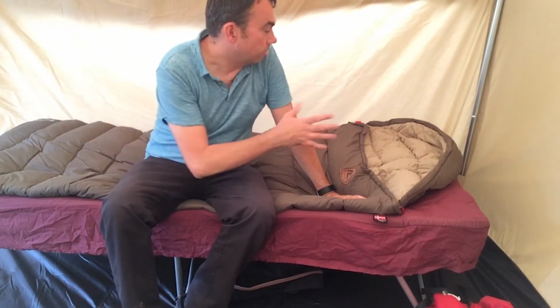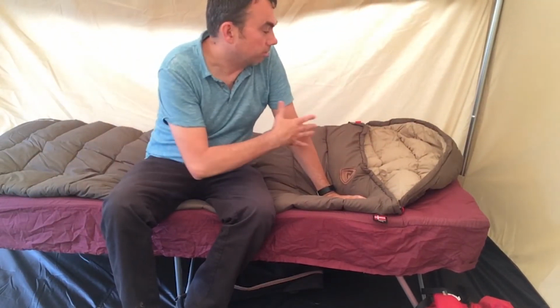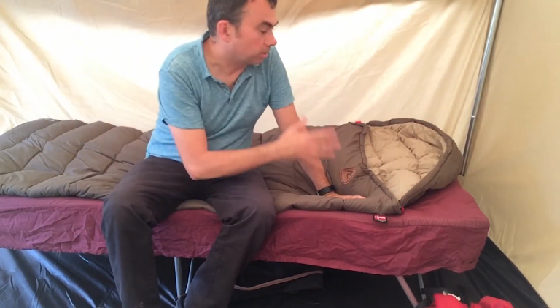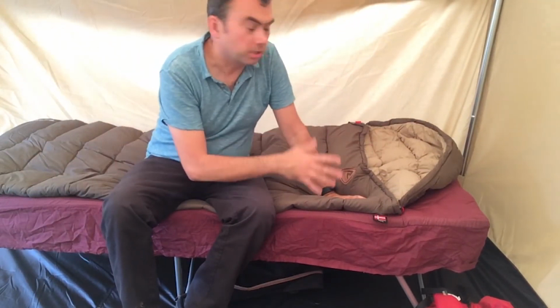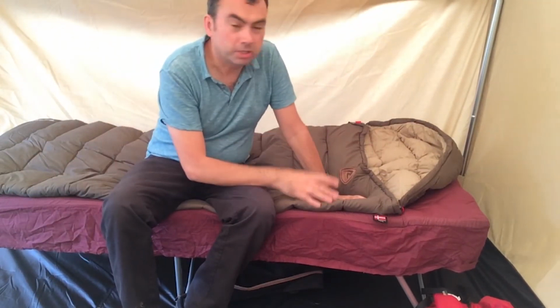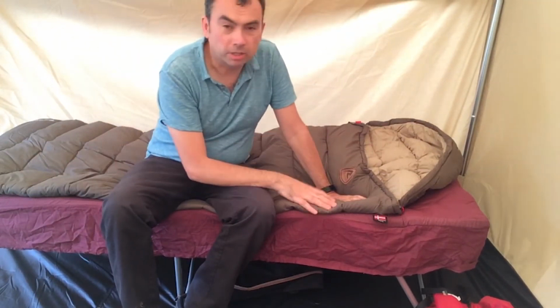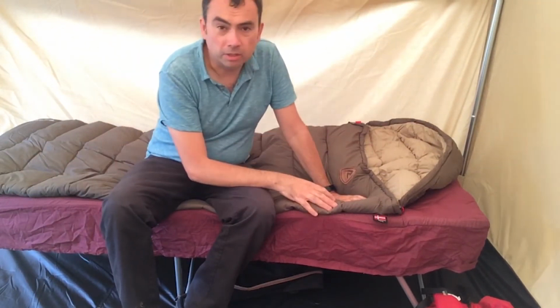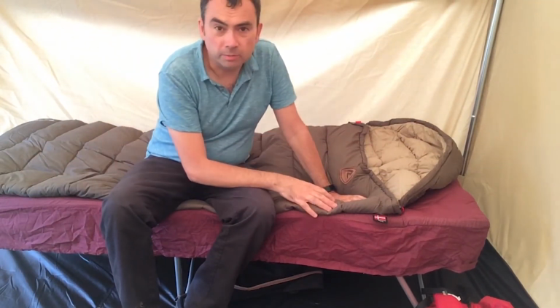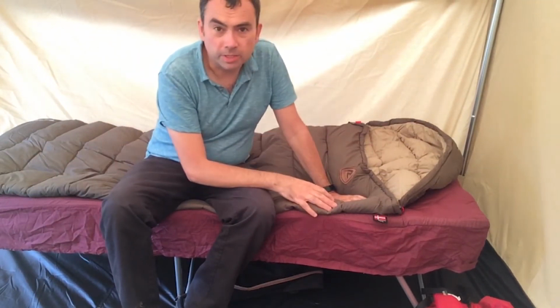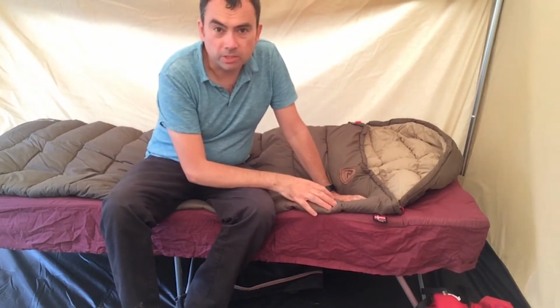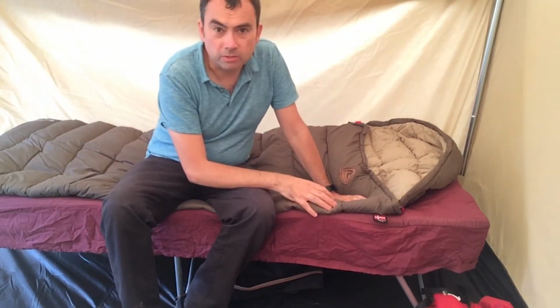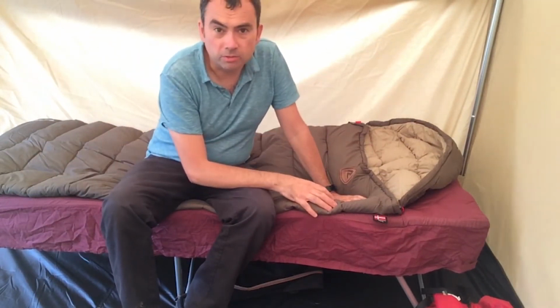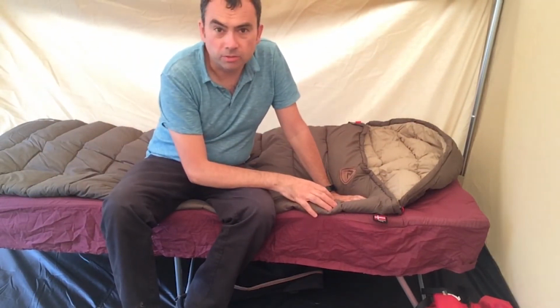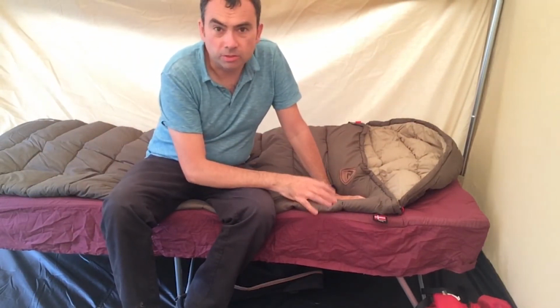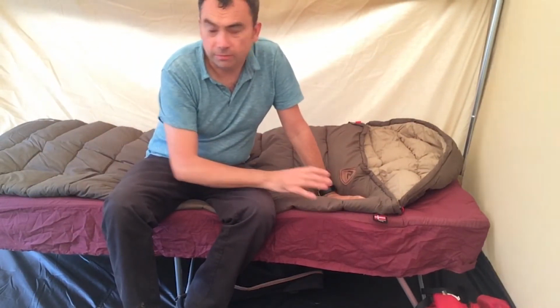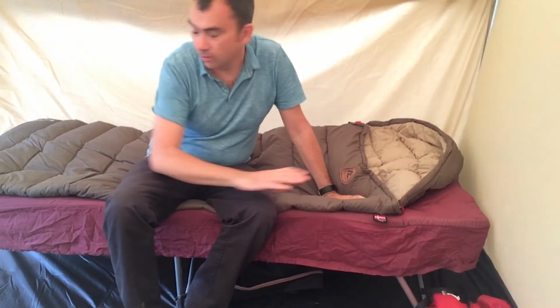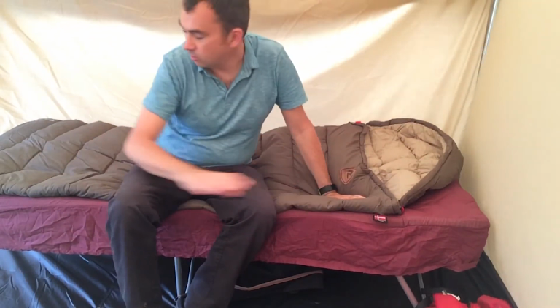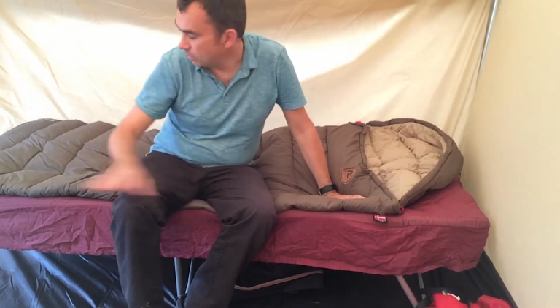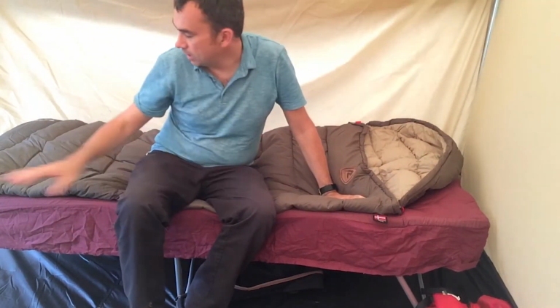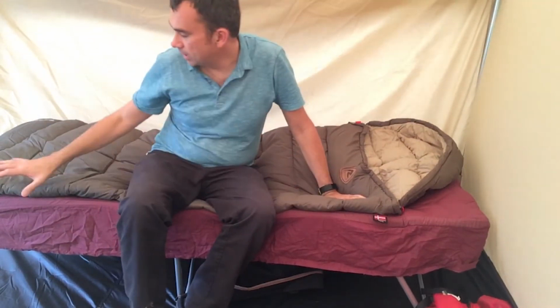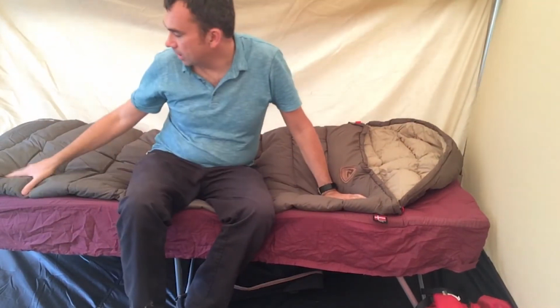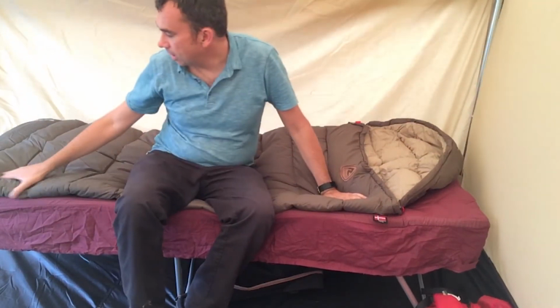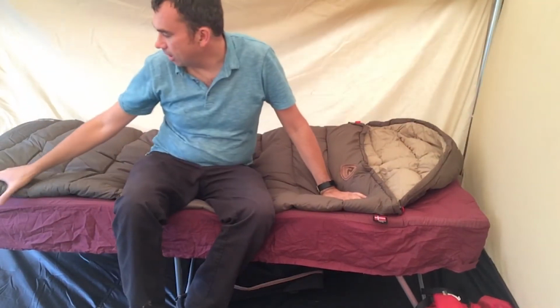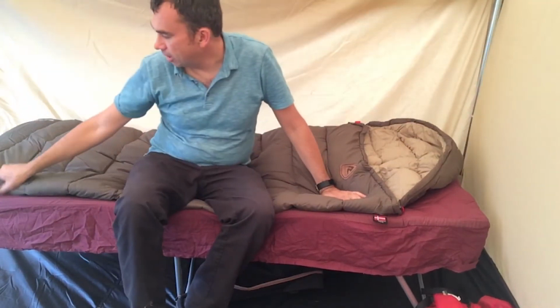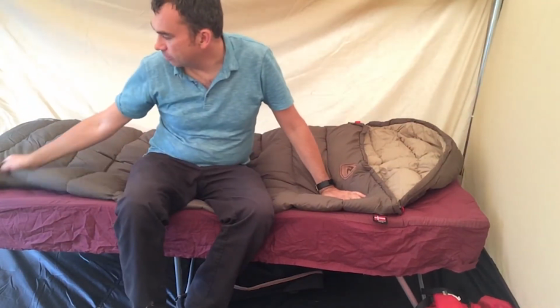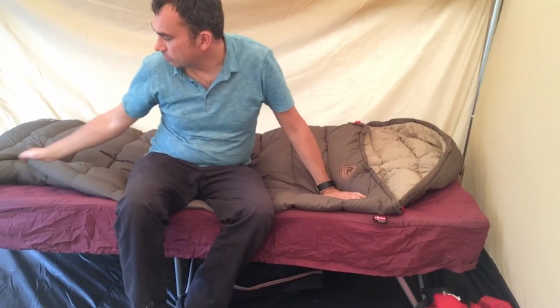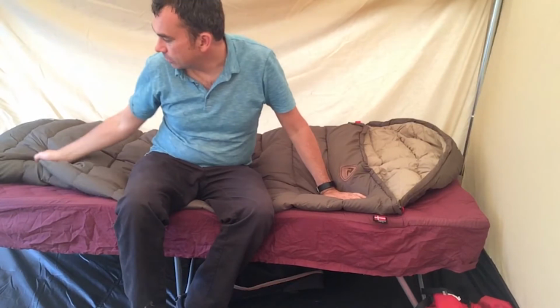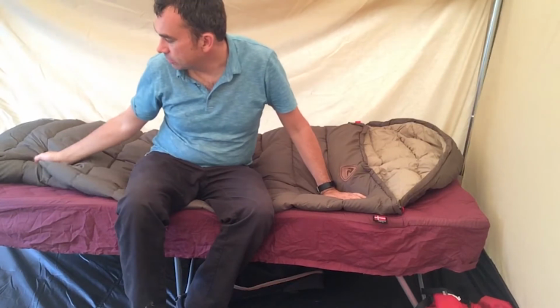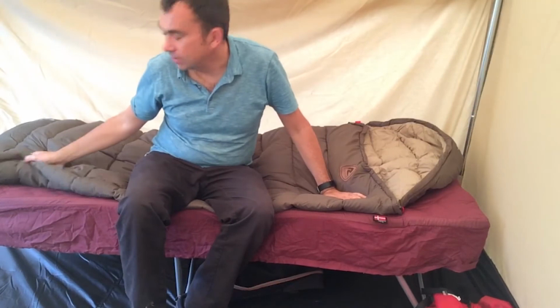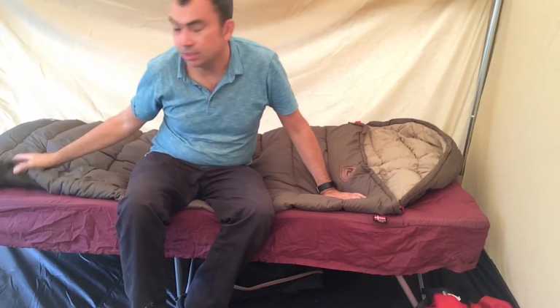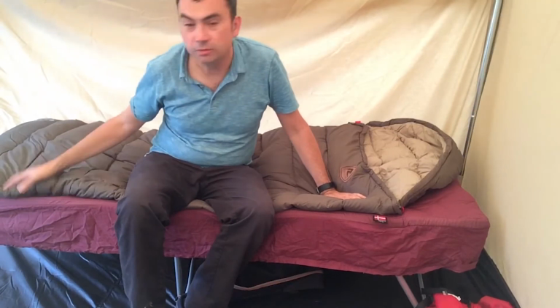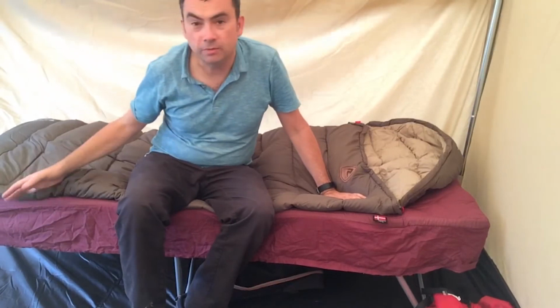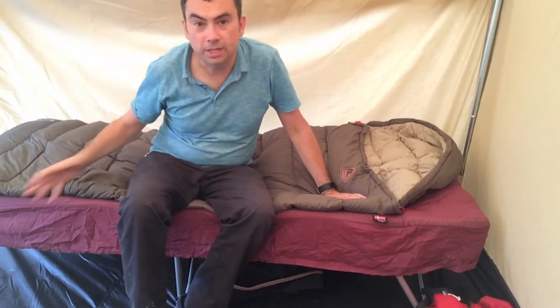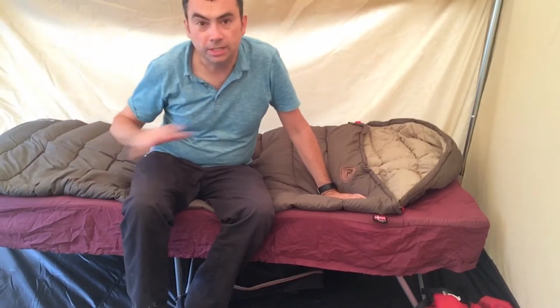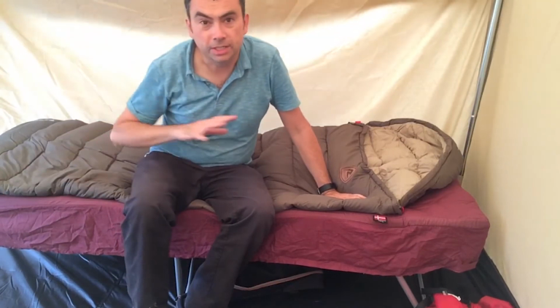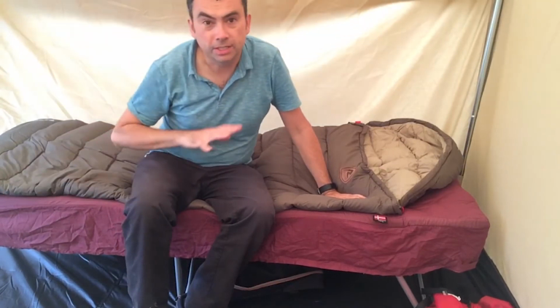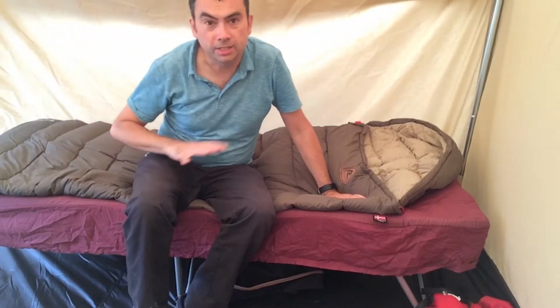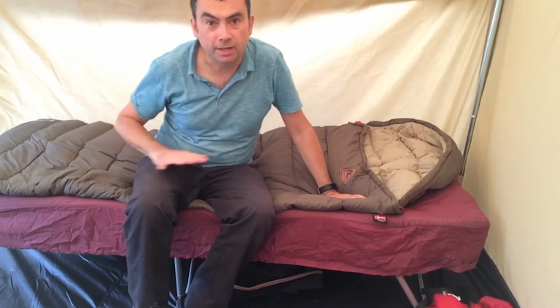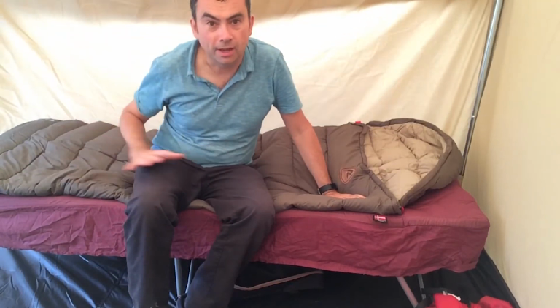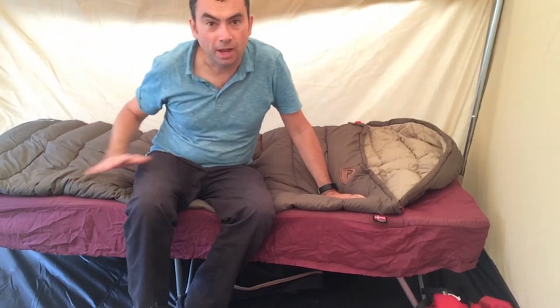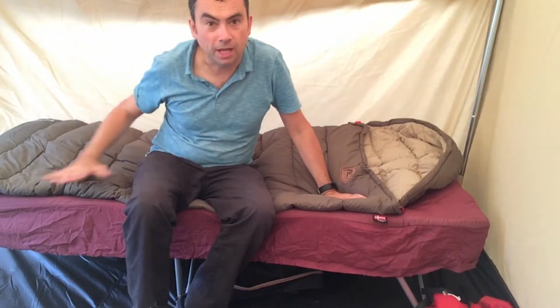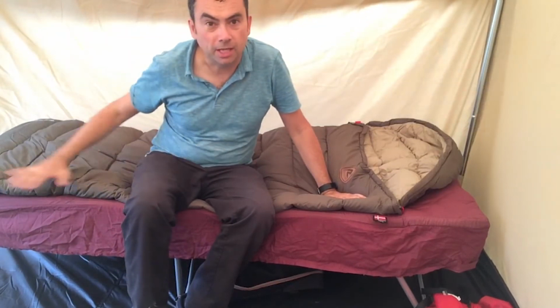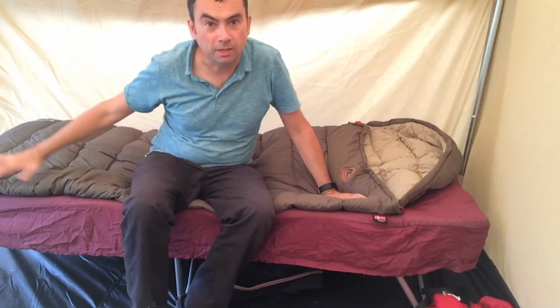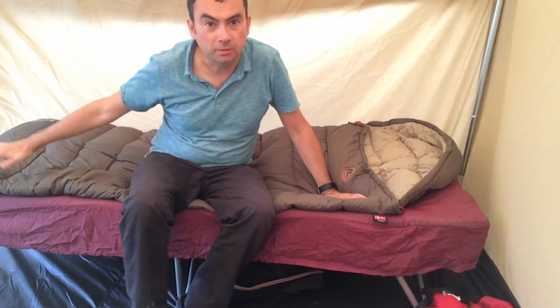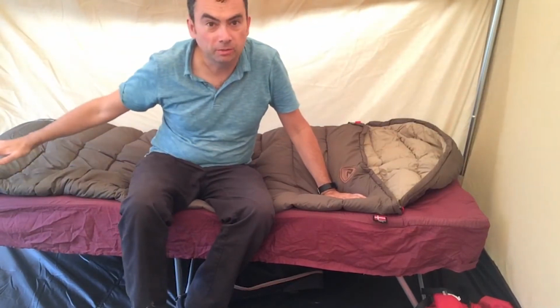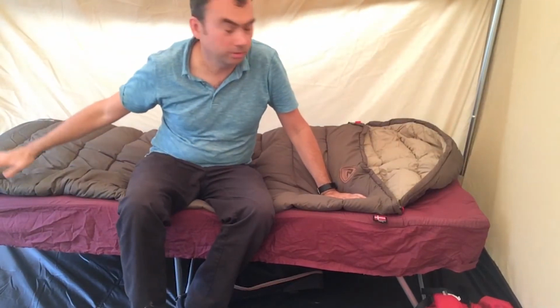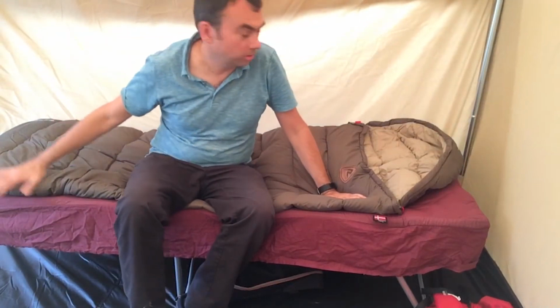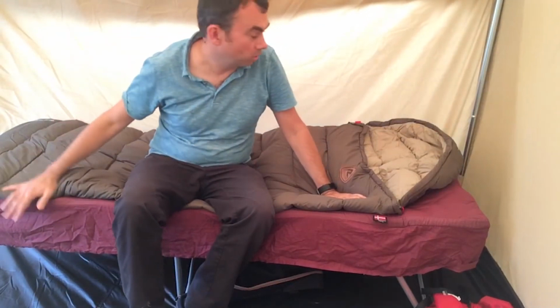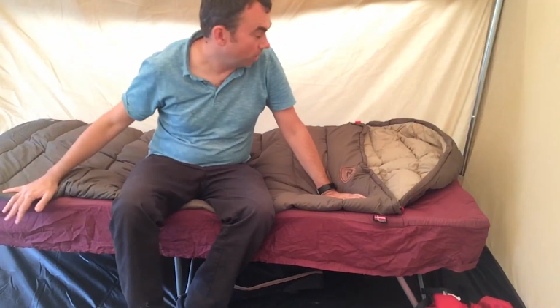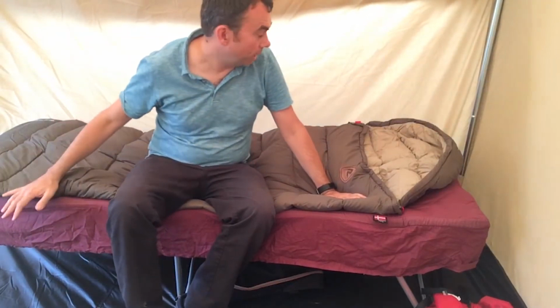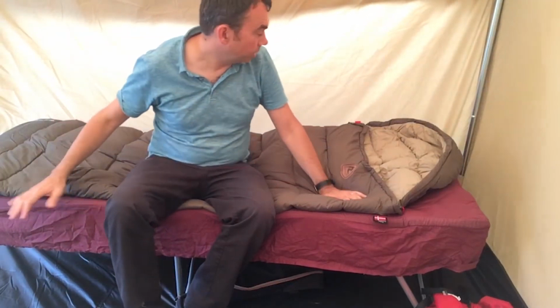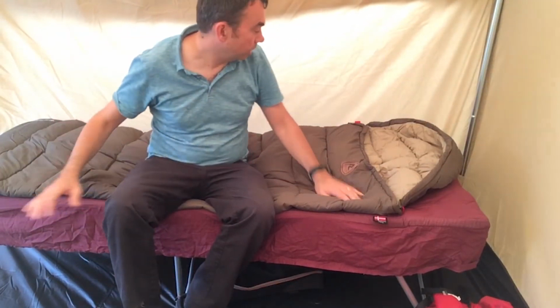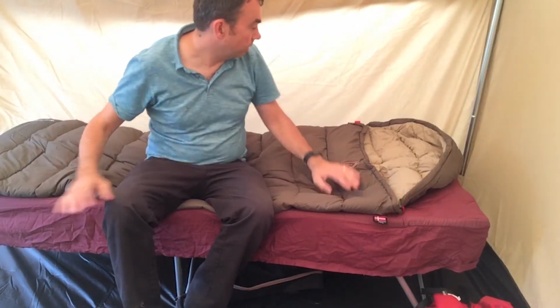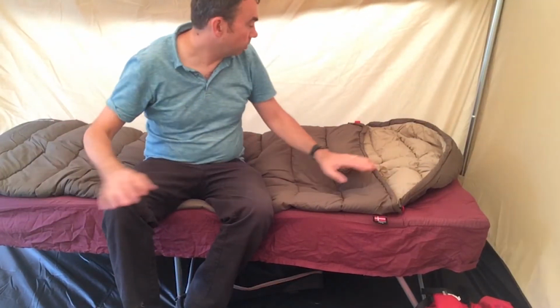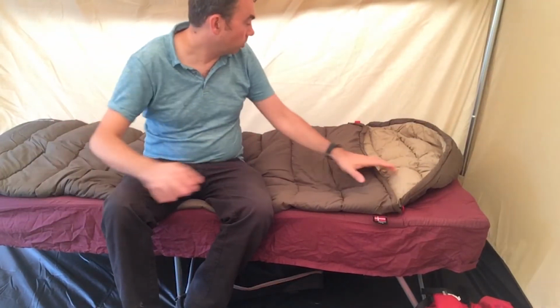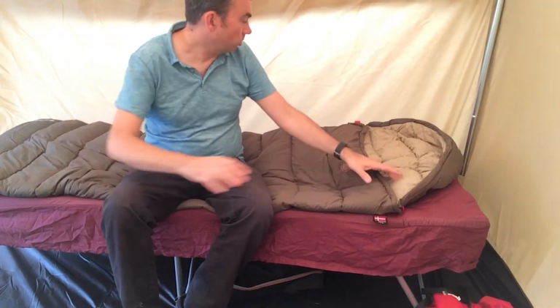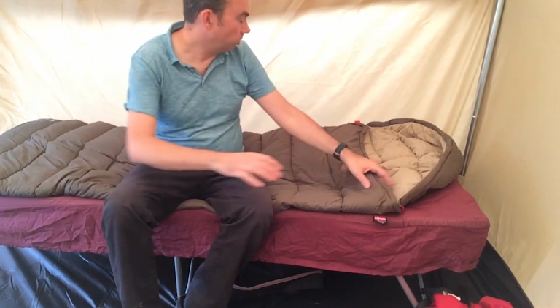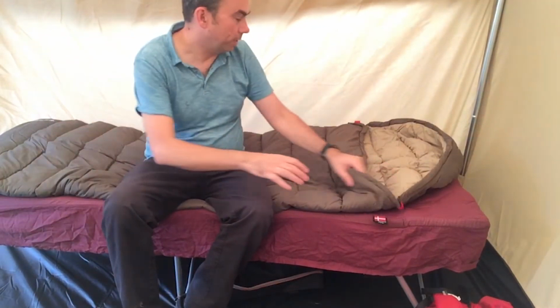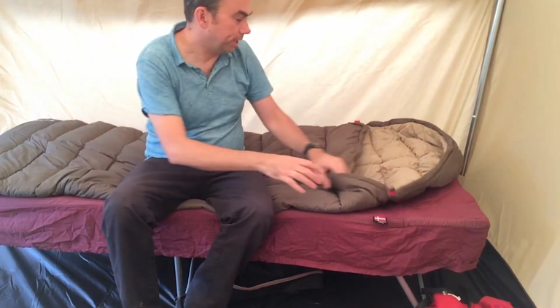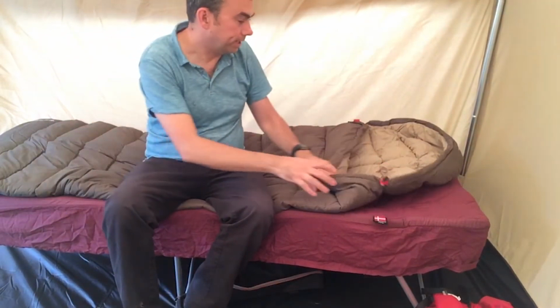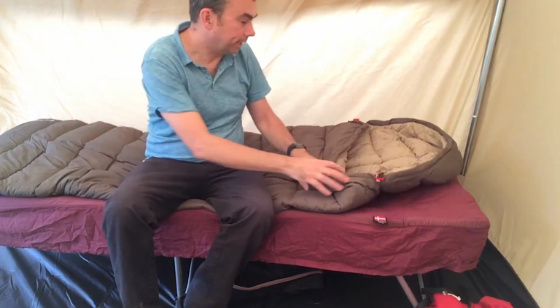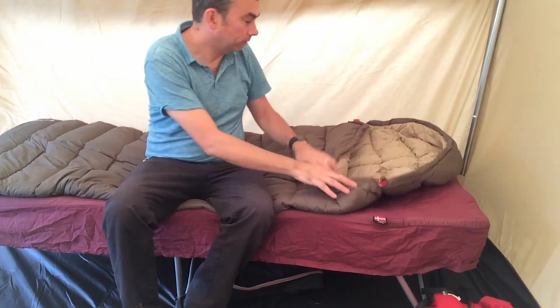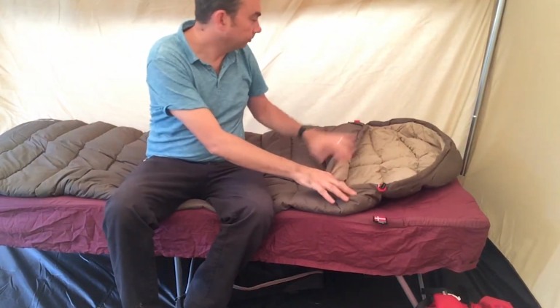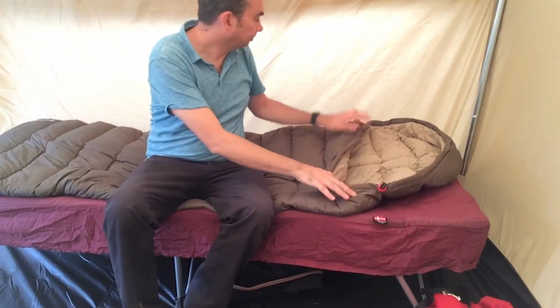You're not going to be so claustrophobic — especially around your feet, it's a square shape all the way down.